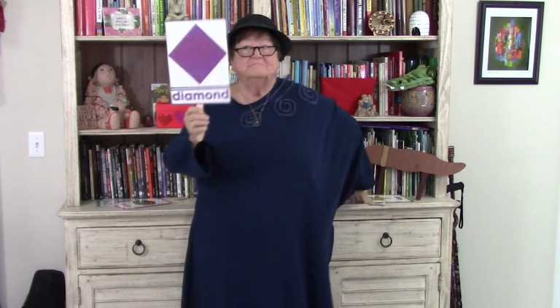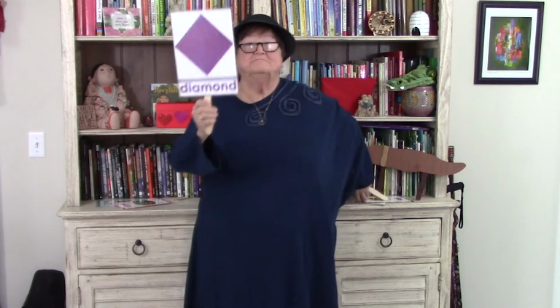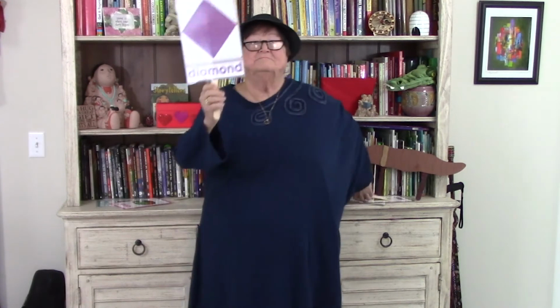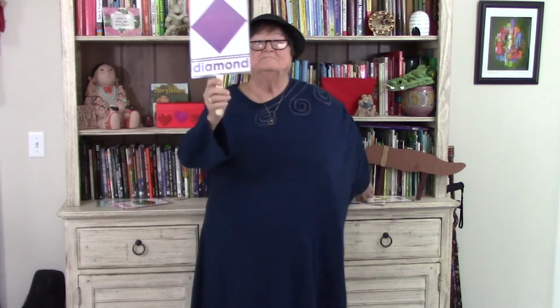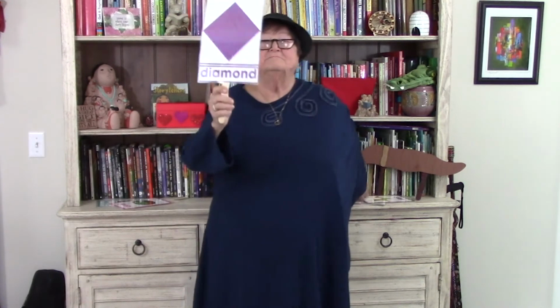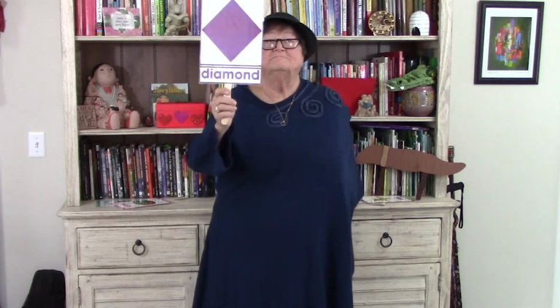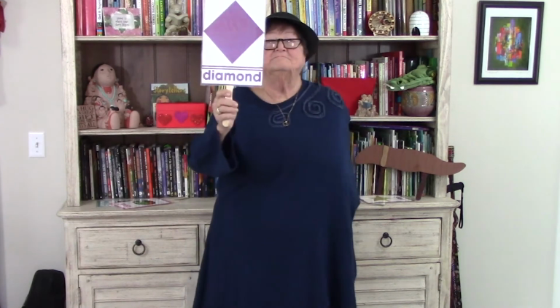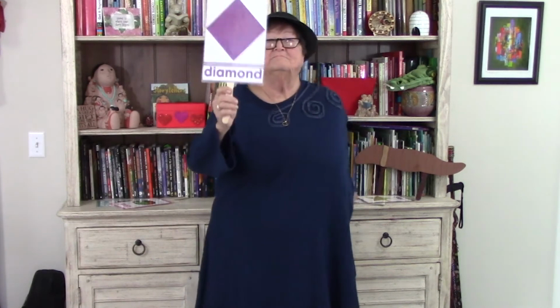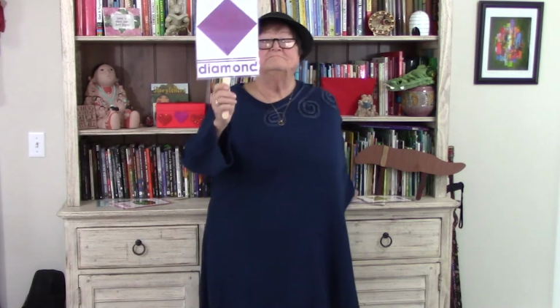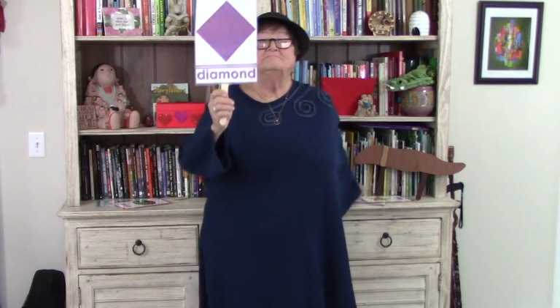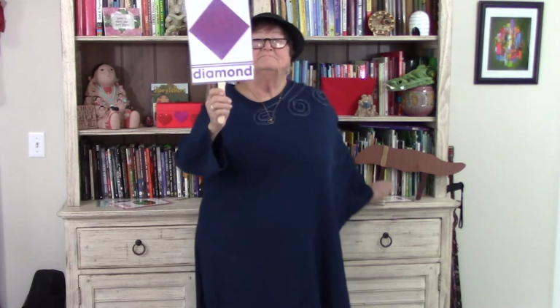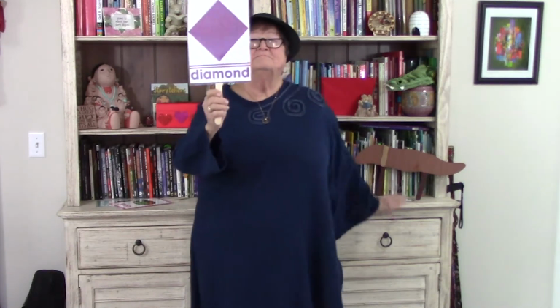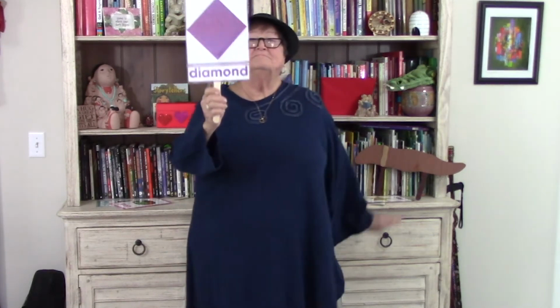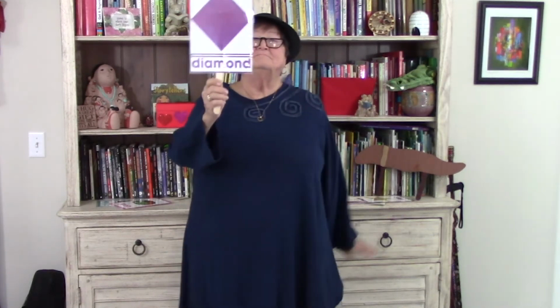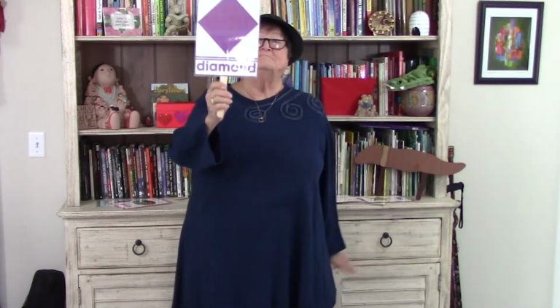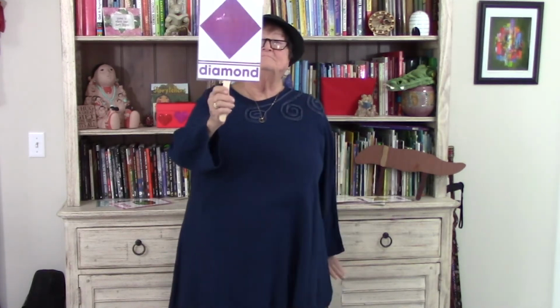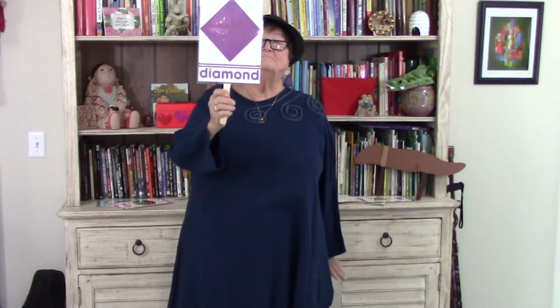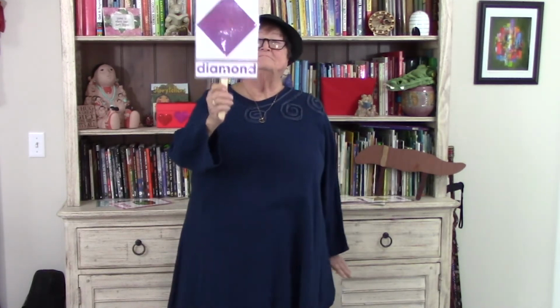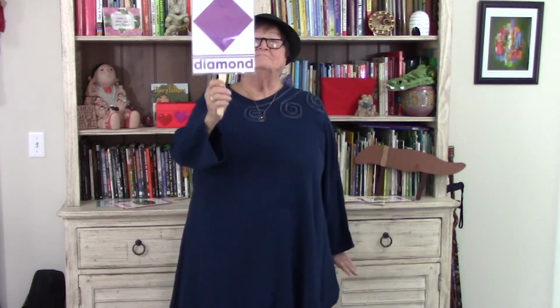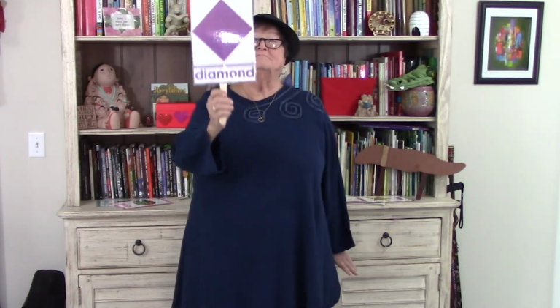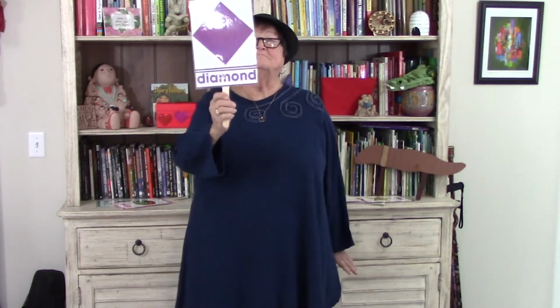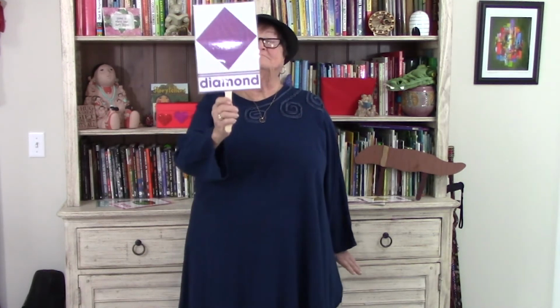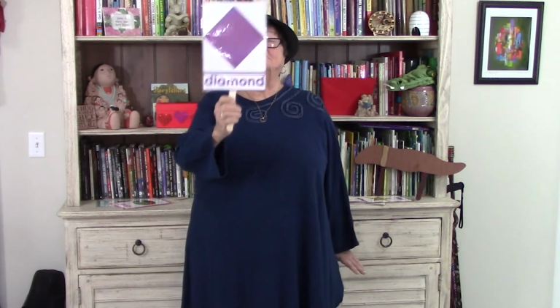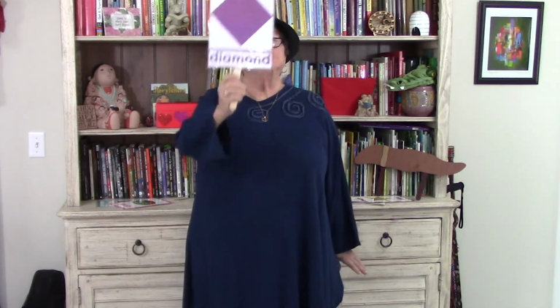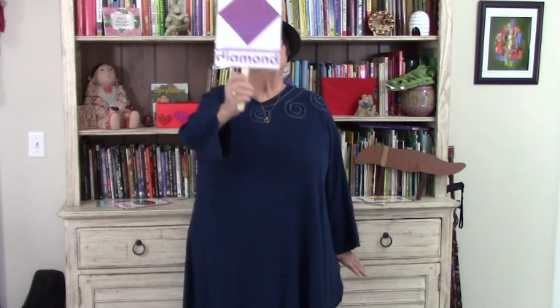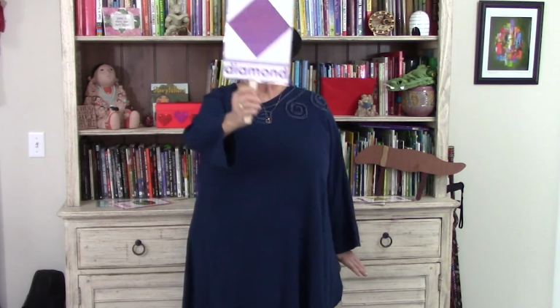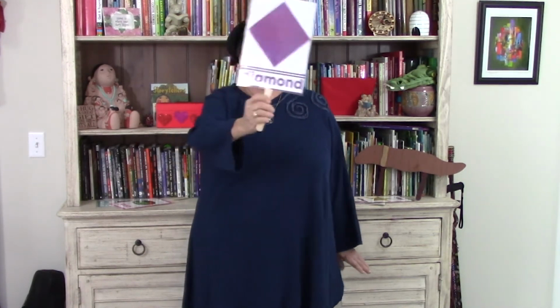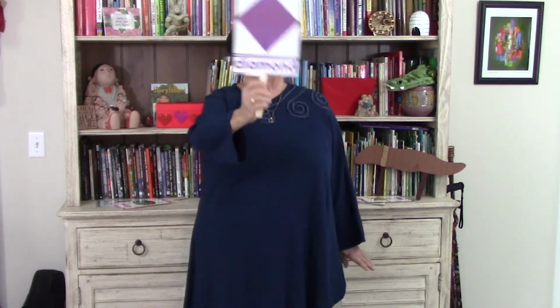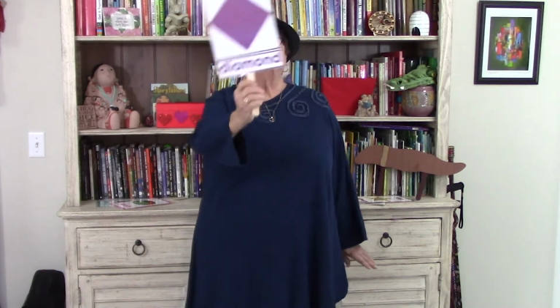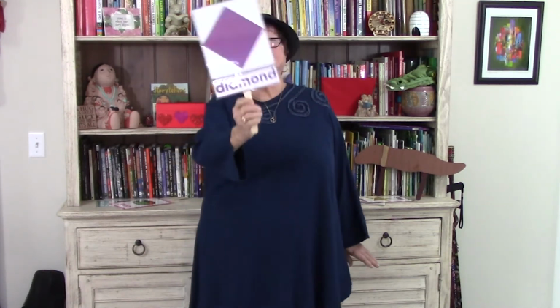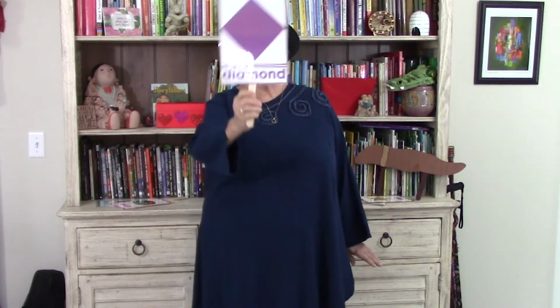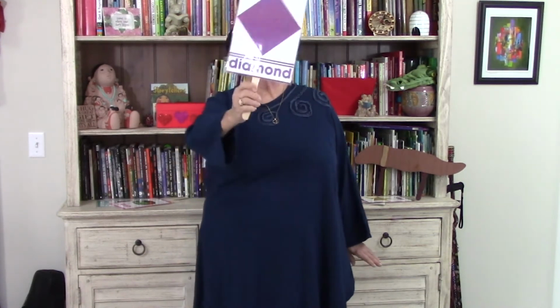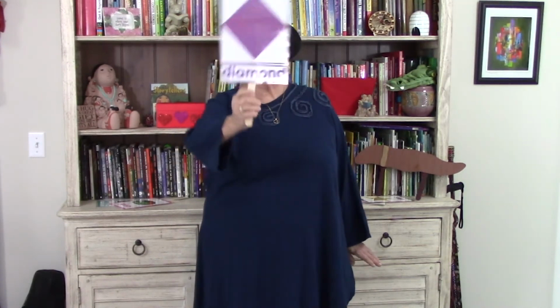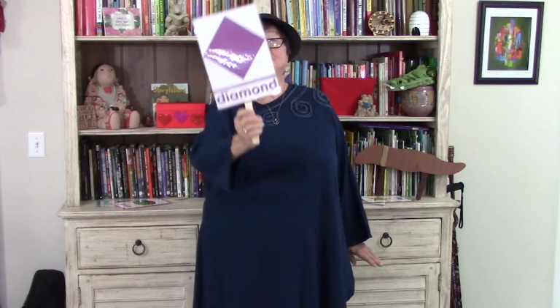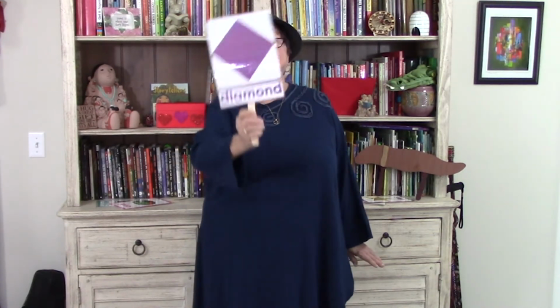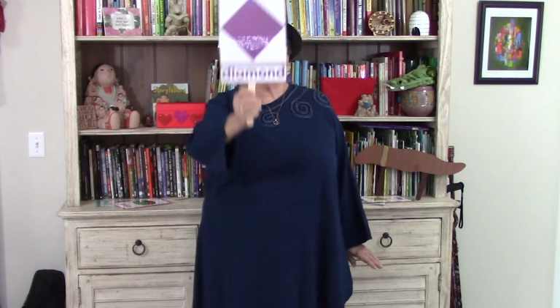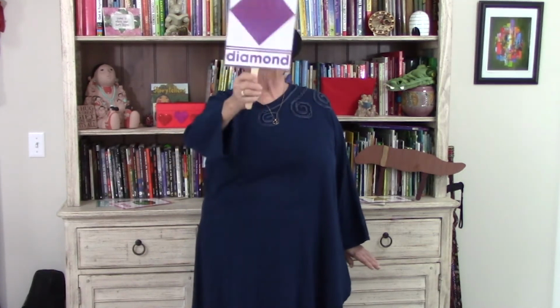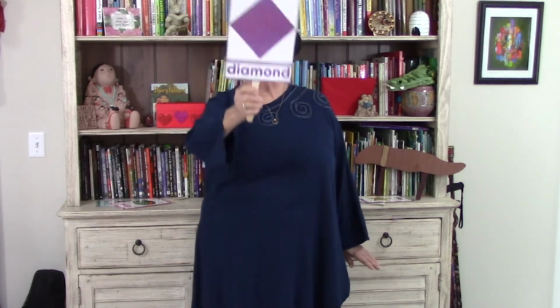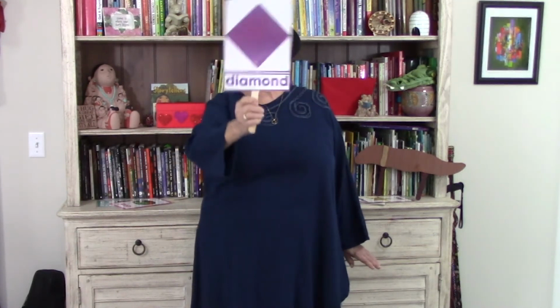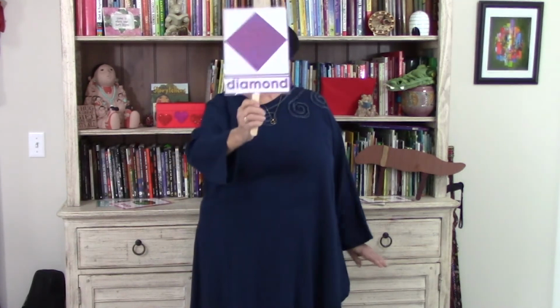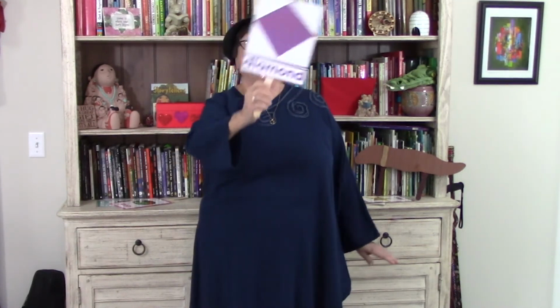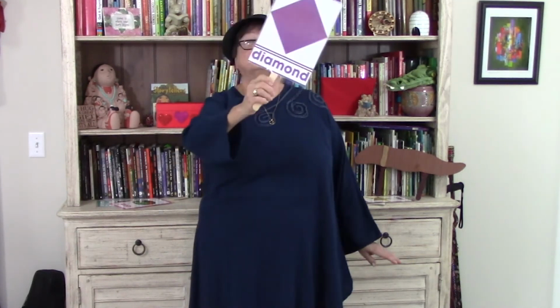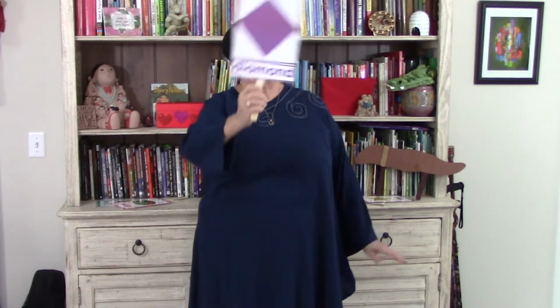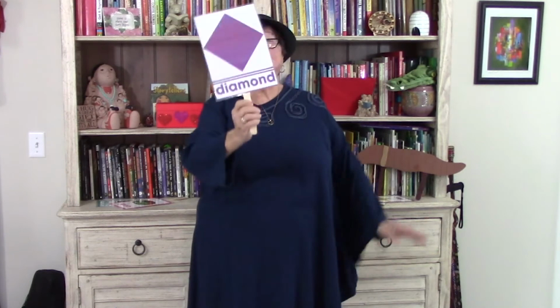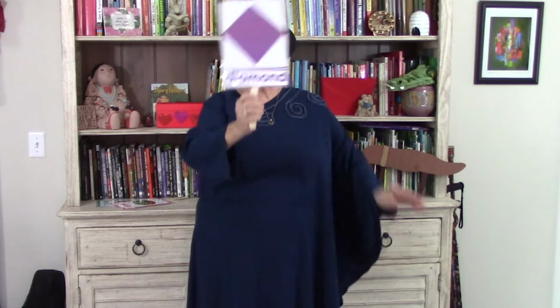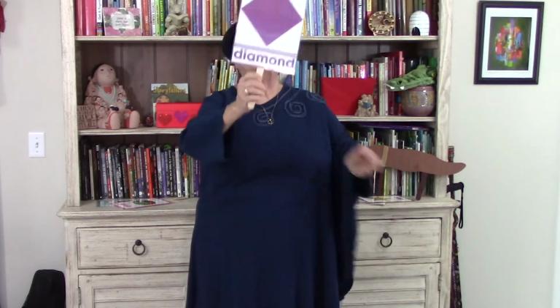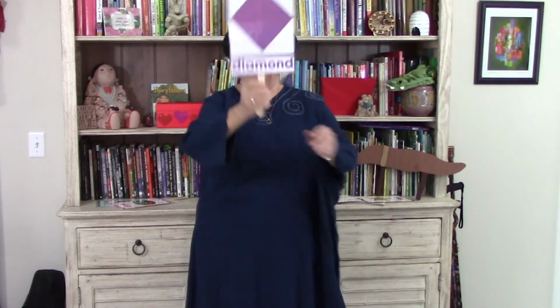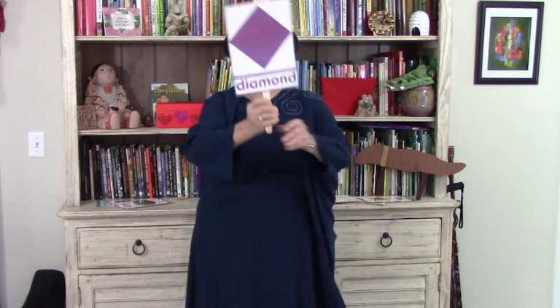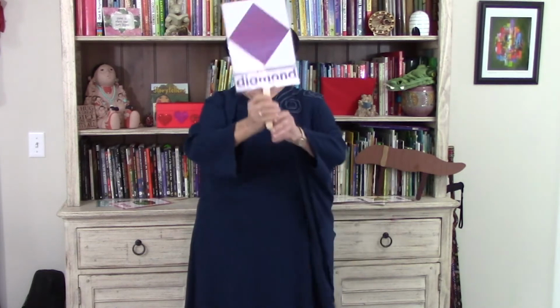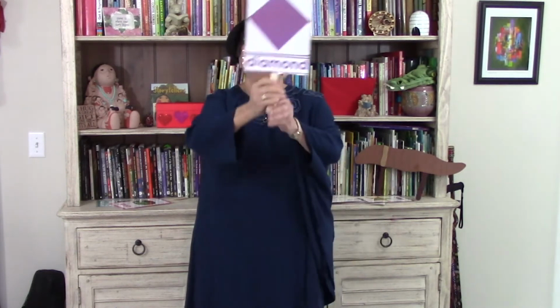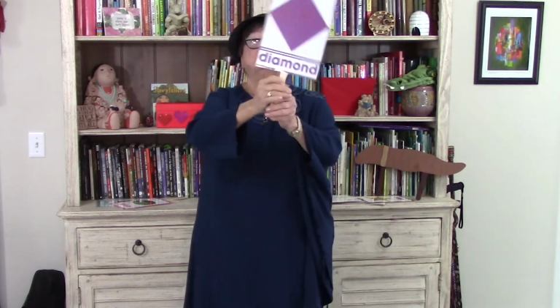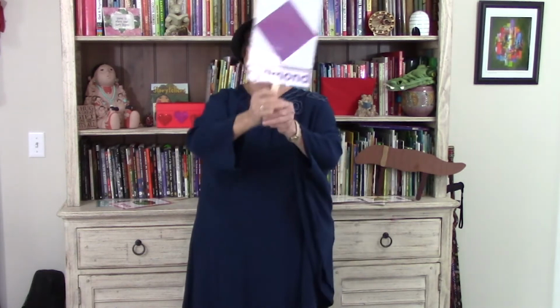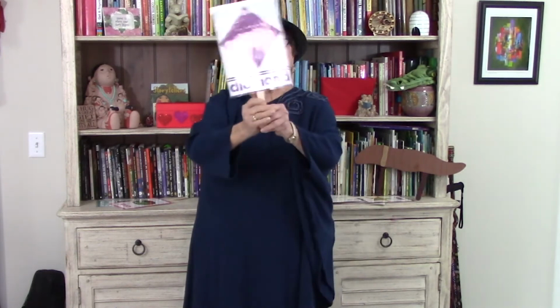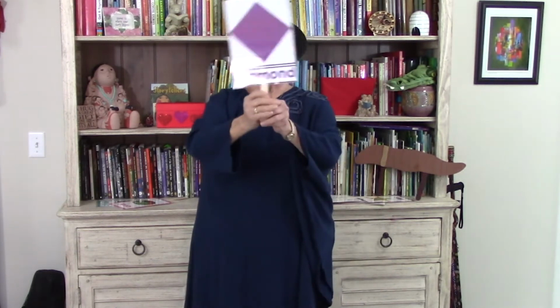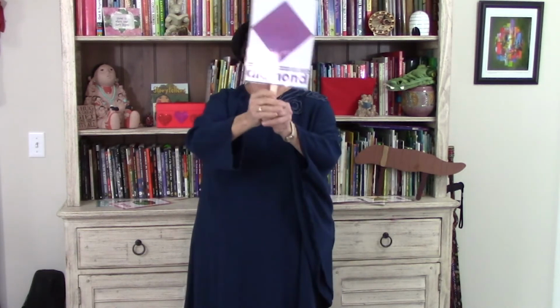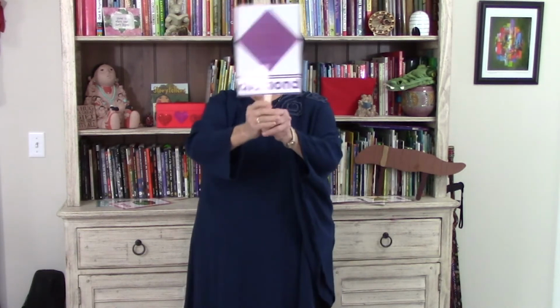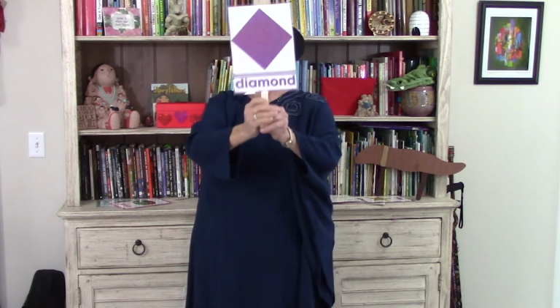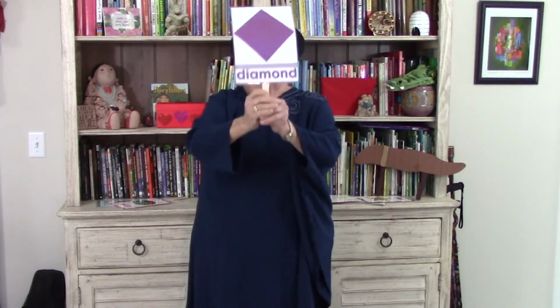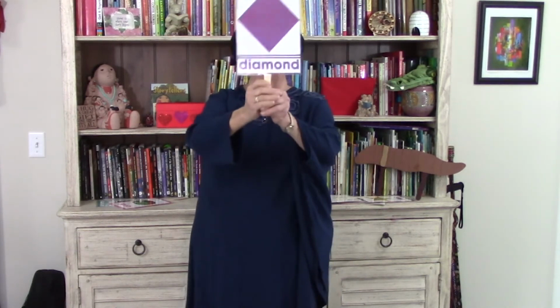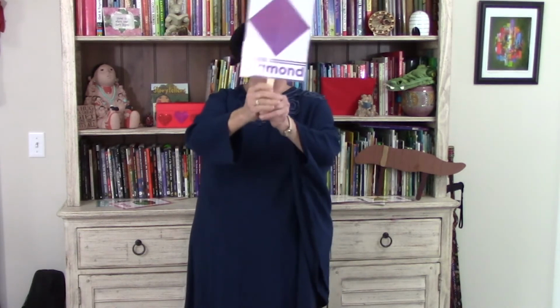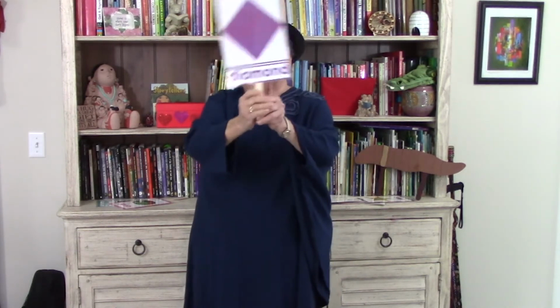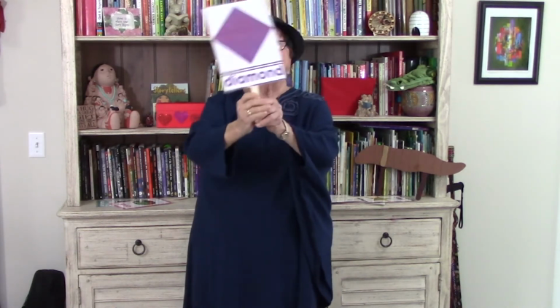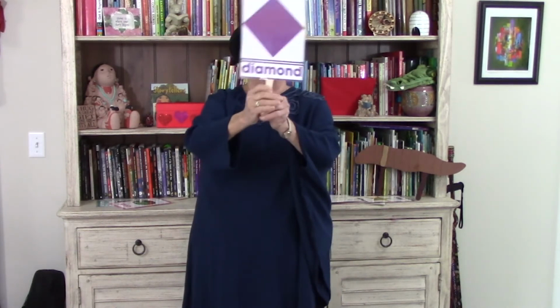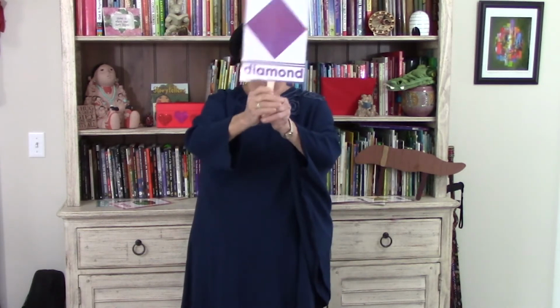Diamond, diamond, shining so bright. Diamond, diamond, you're like a twilight.